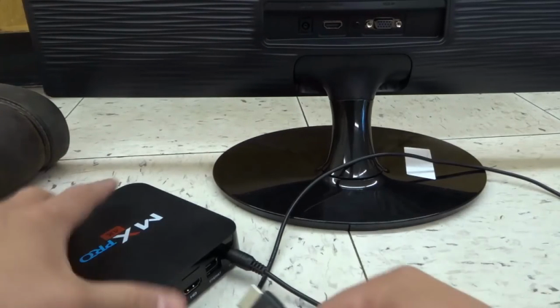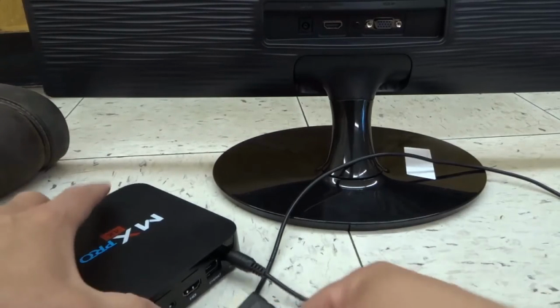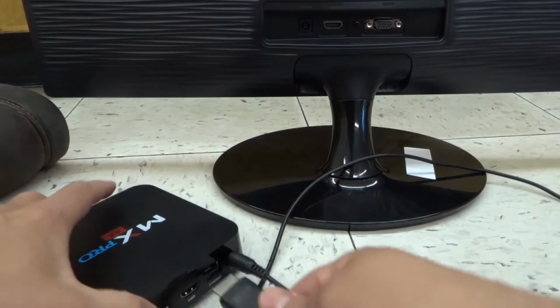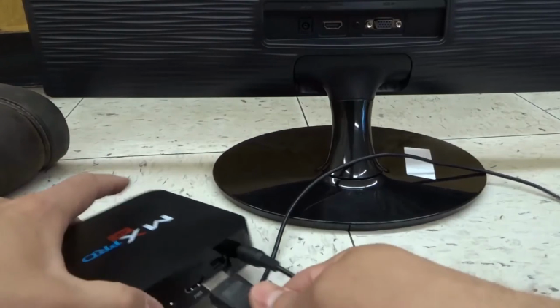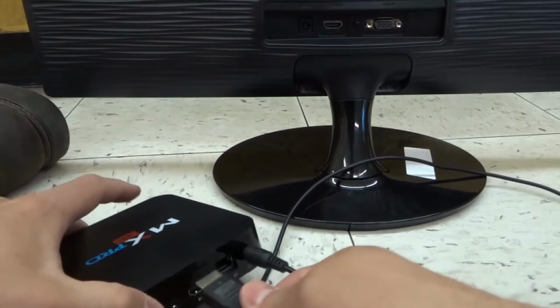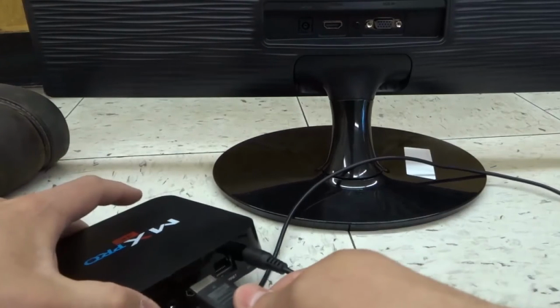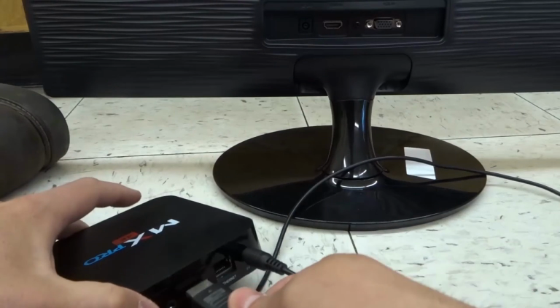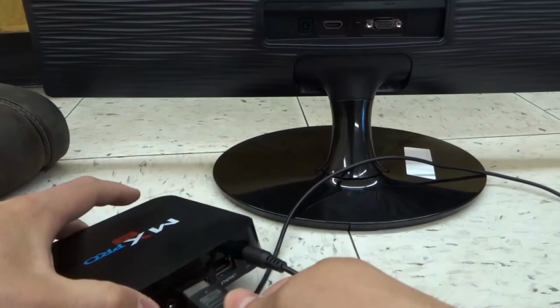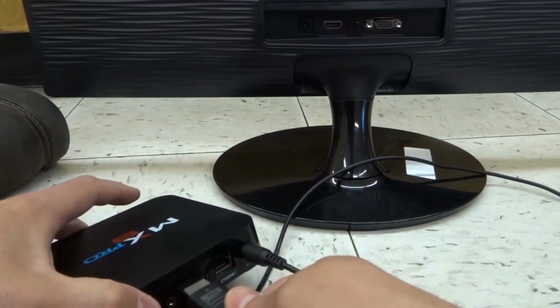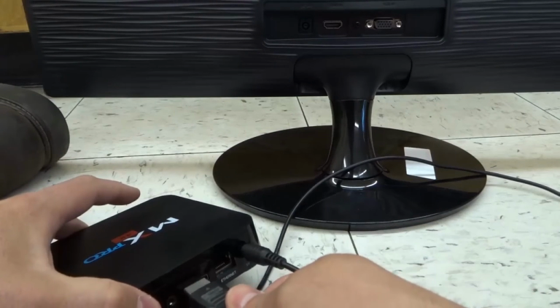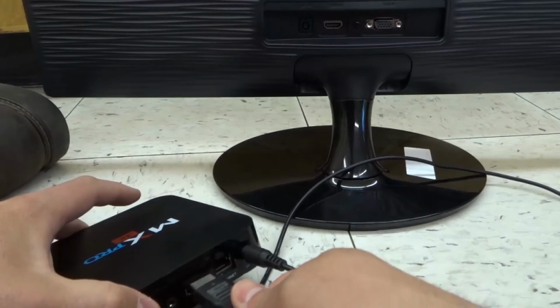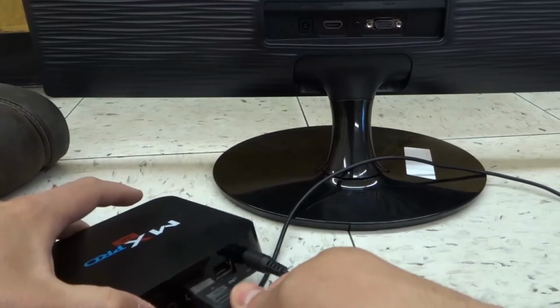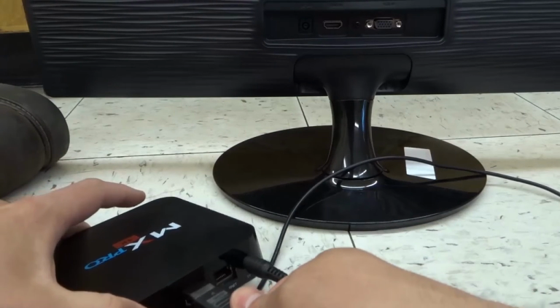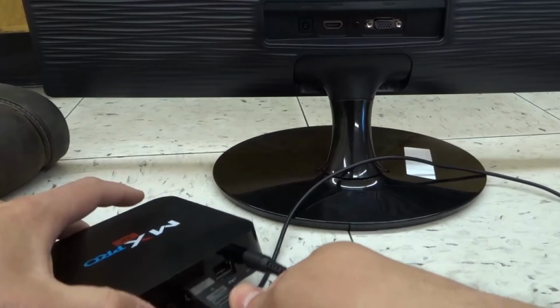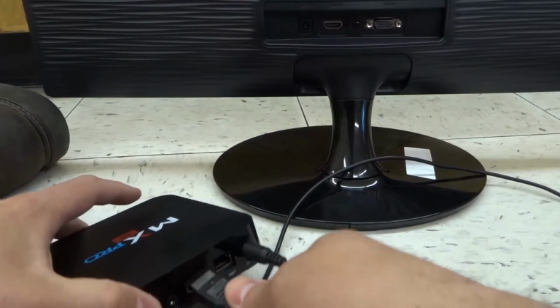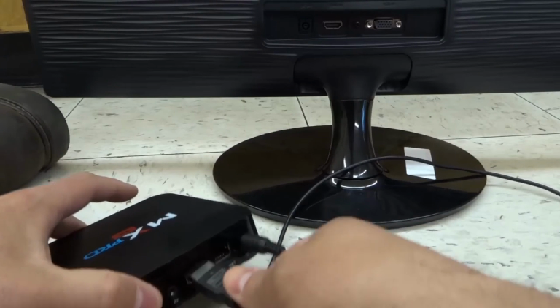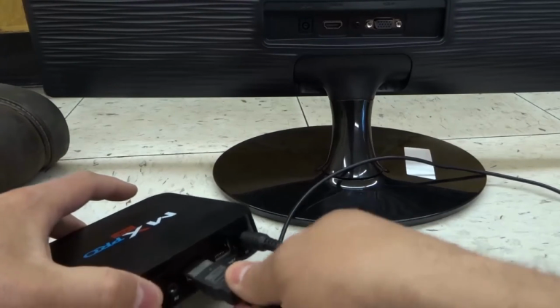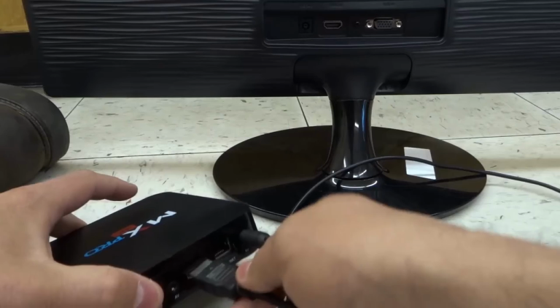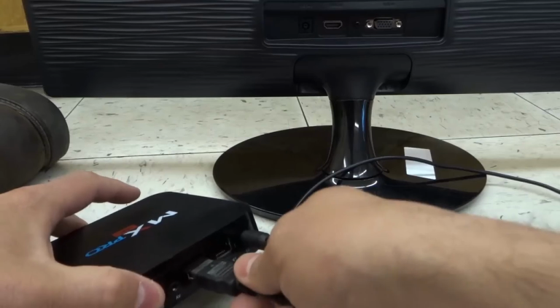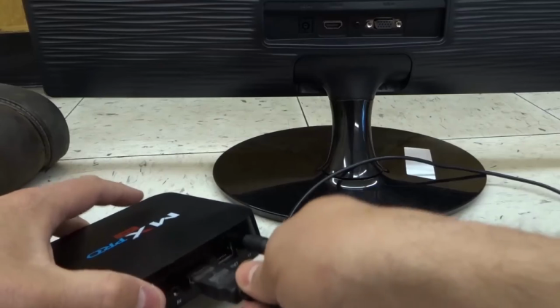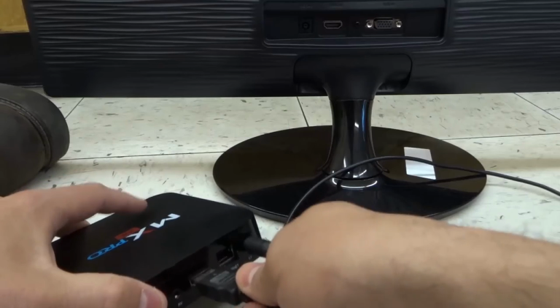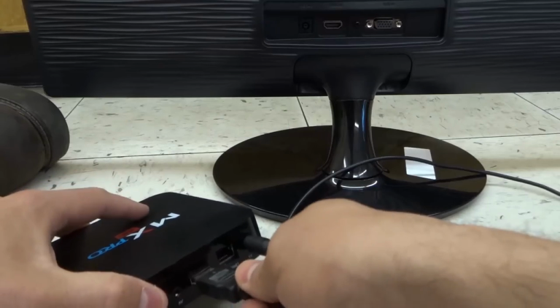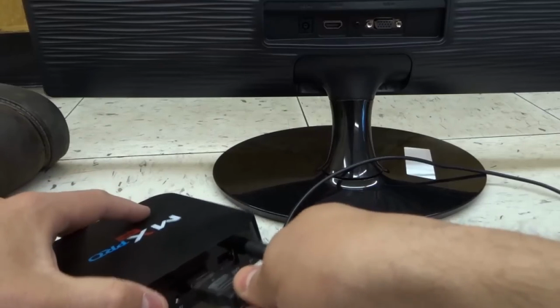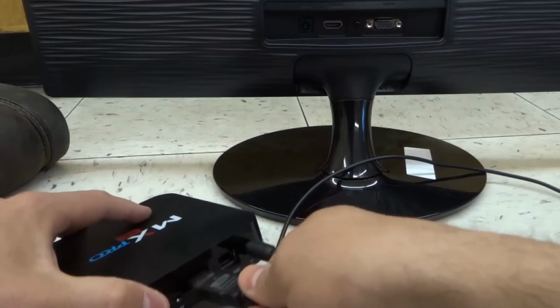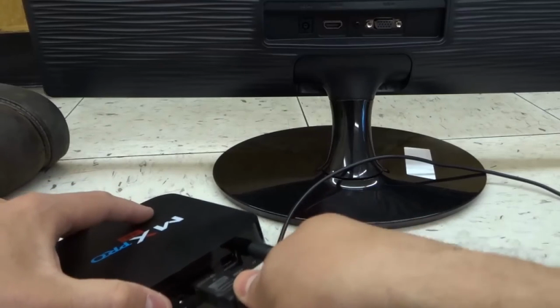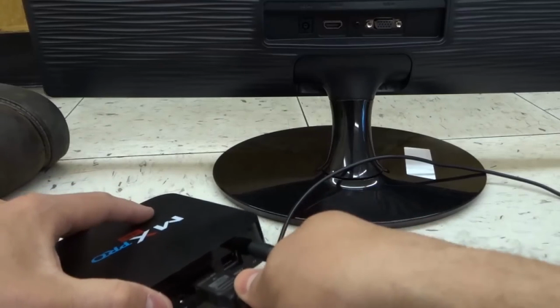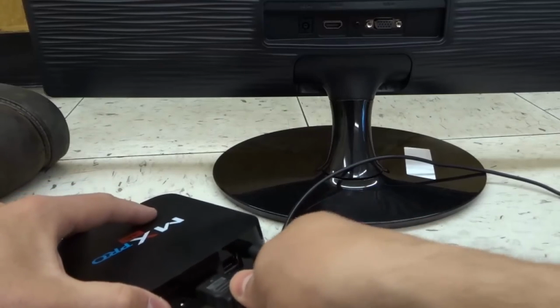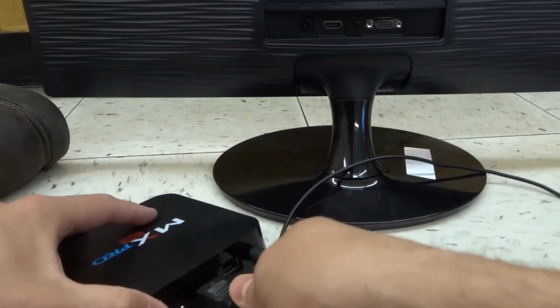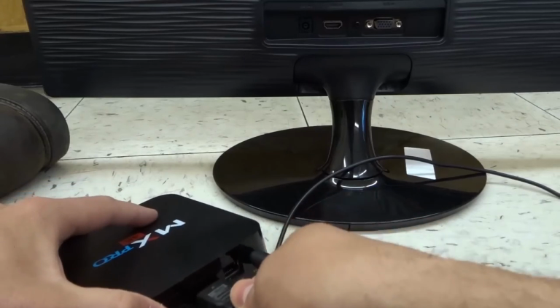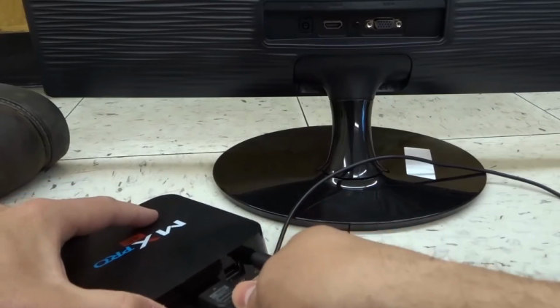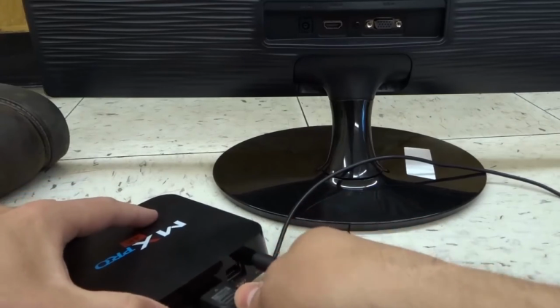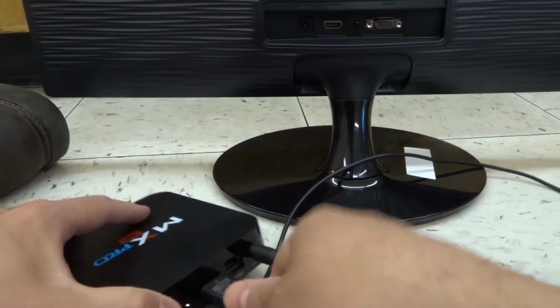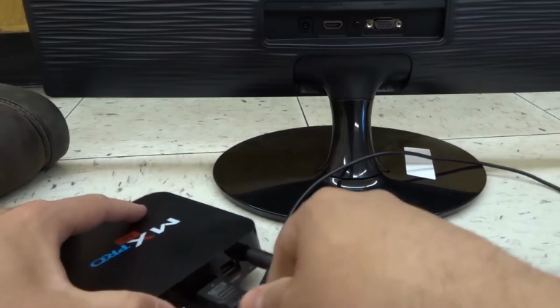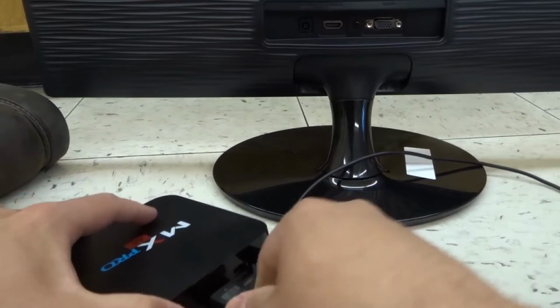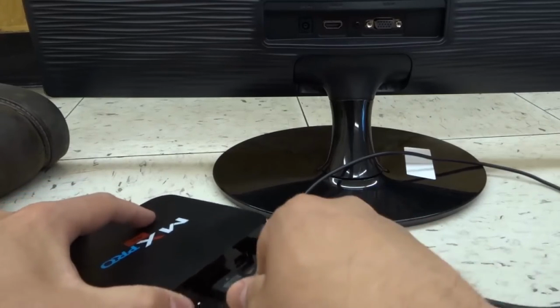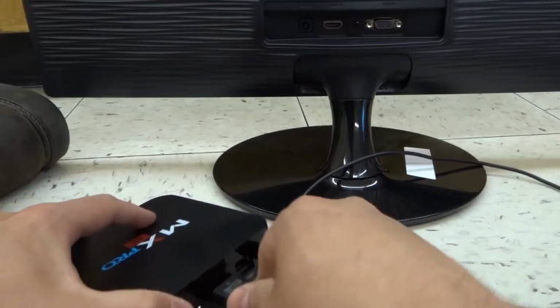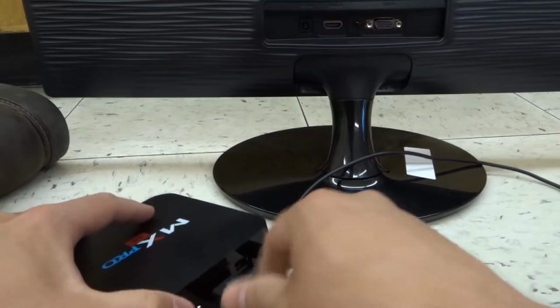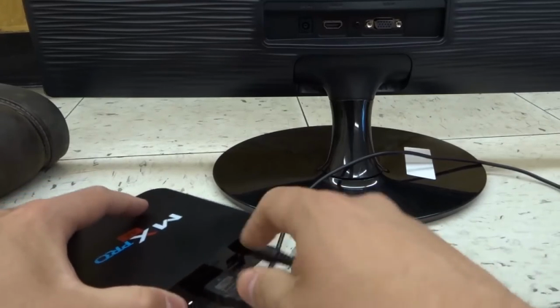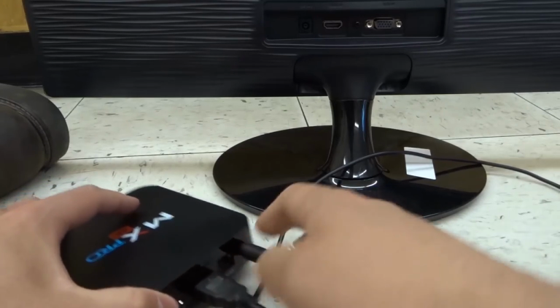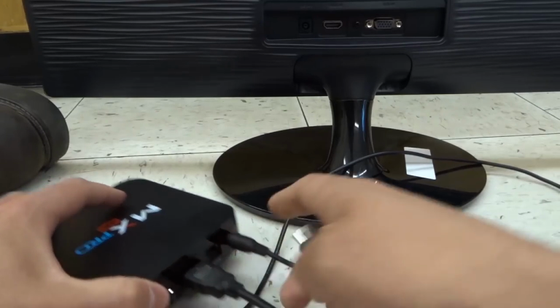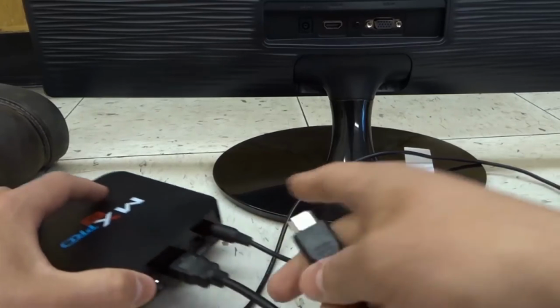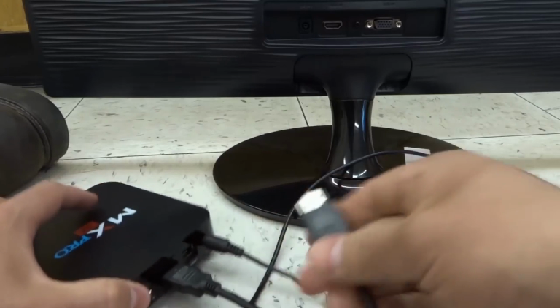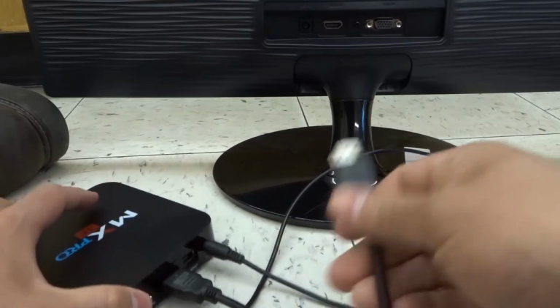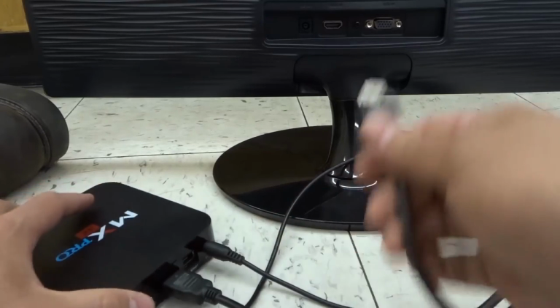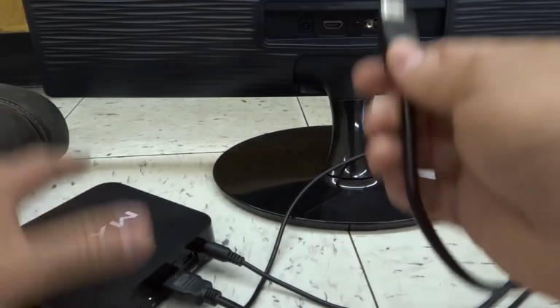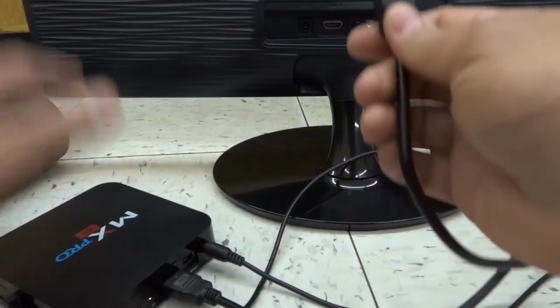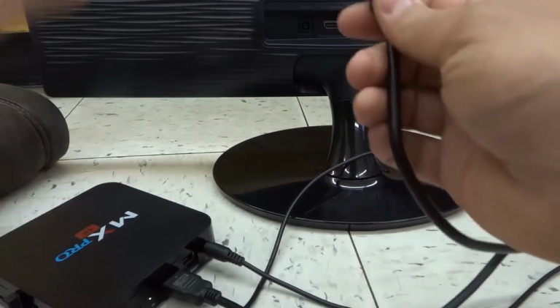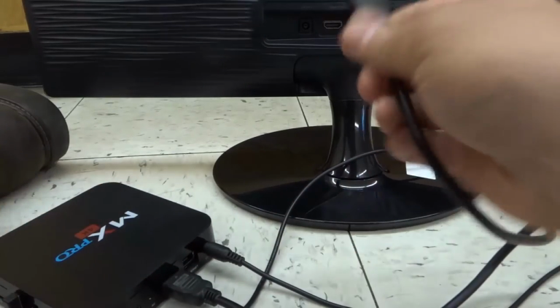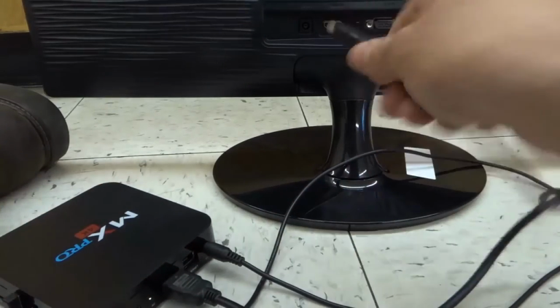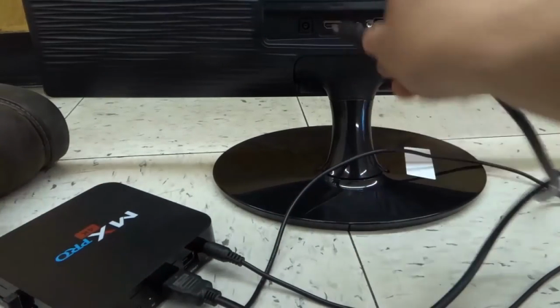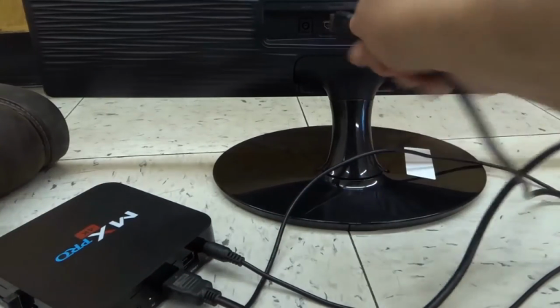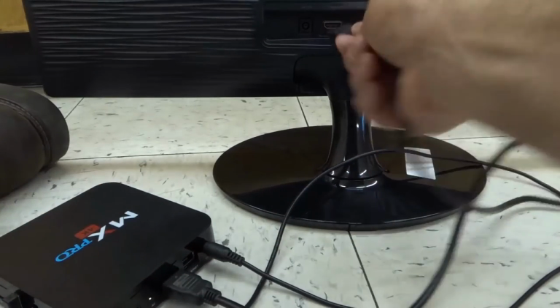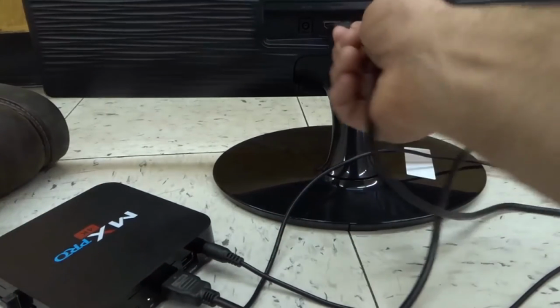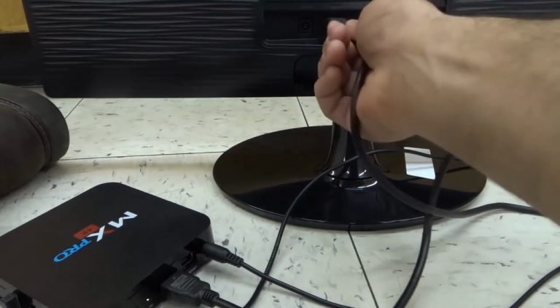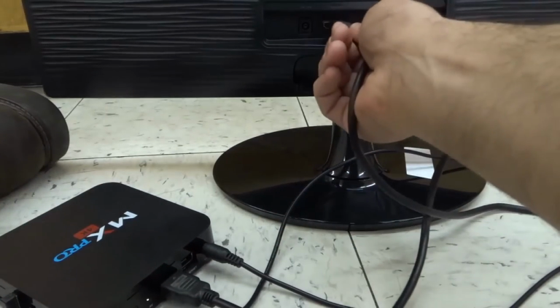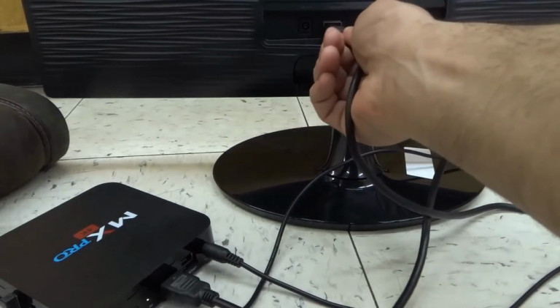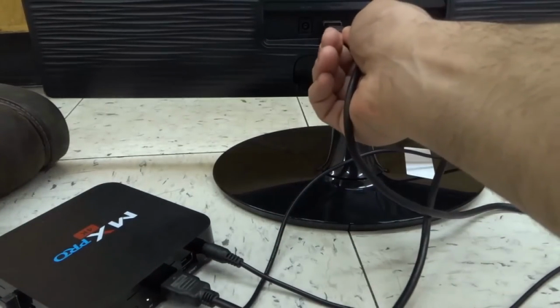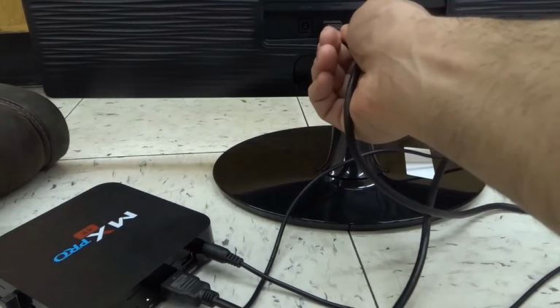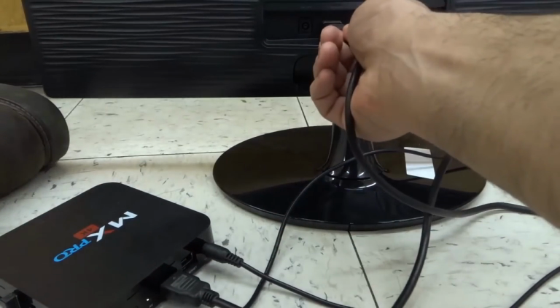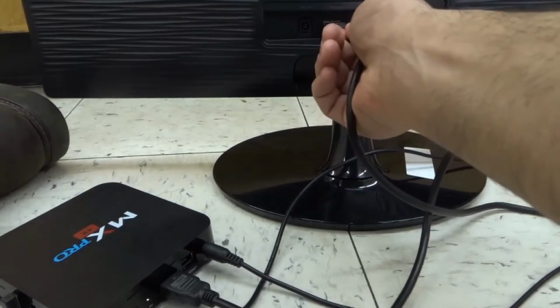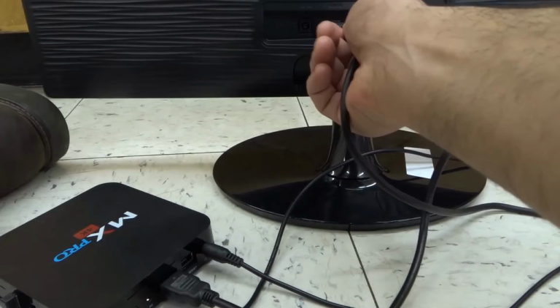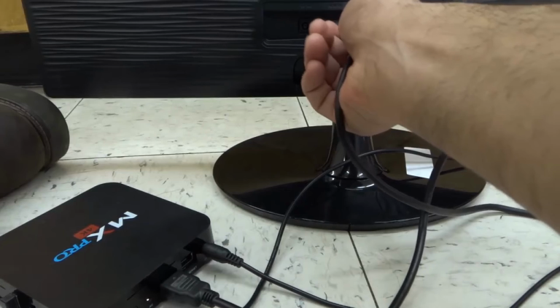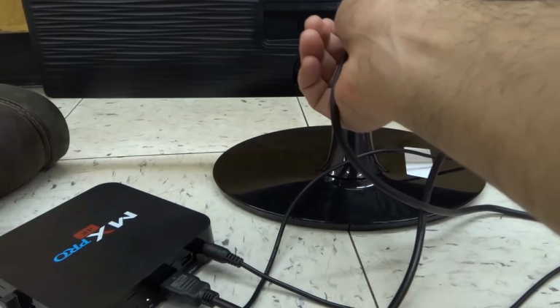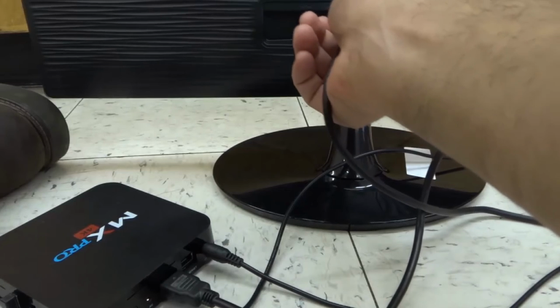You're going to plug in the HDMI into one end. One end goes into the cable box and the other end goes into the monitor, just like this.